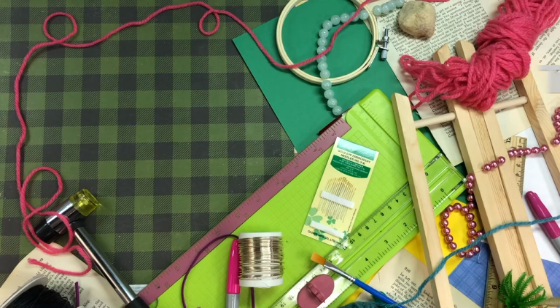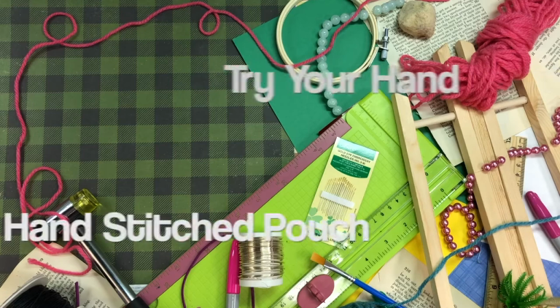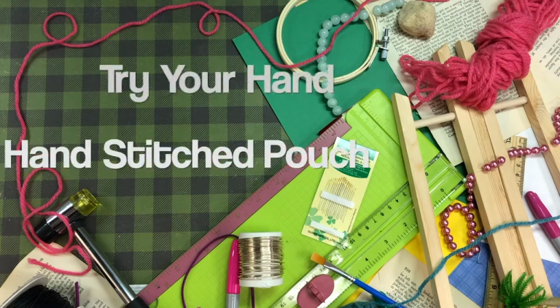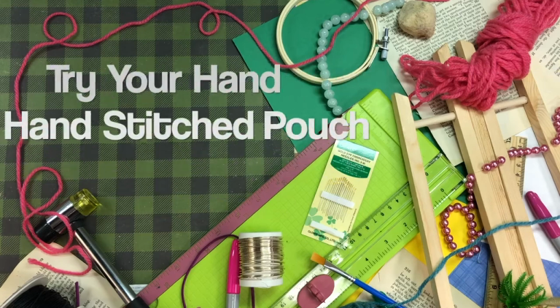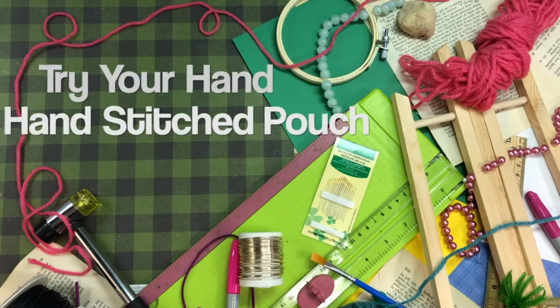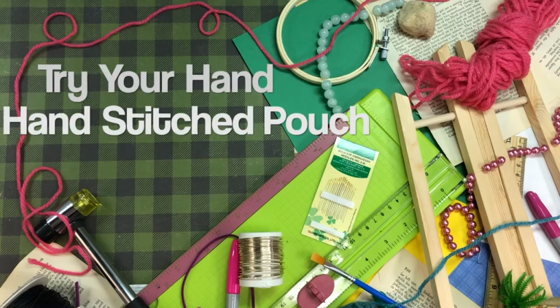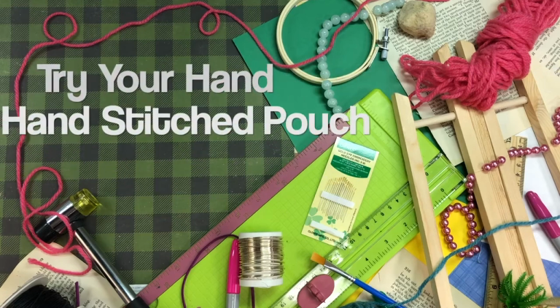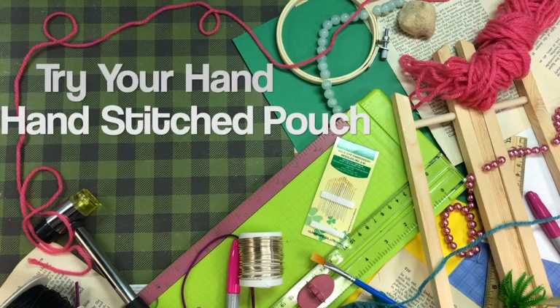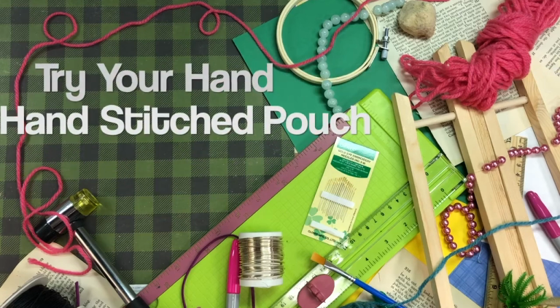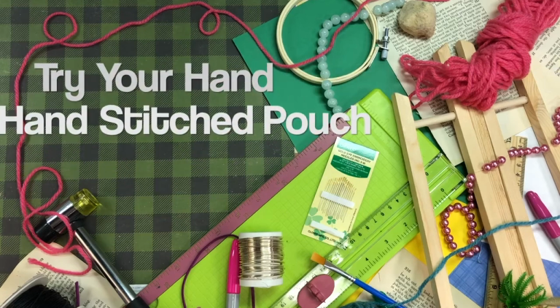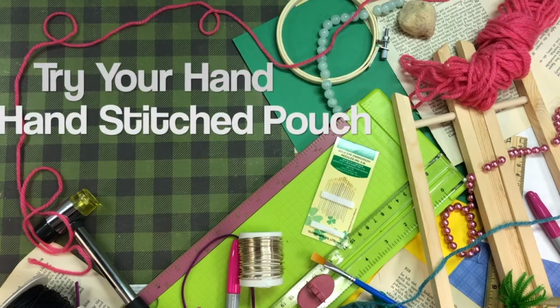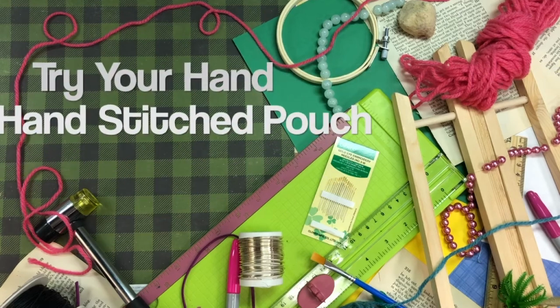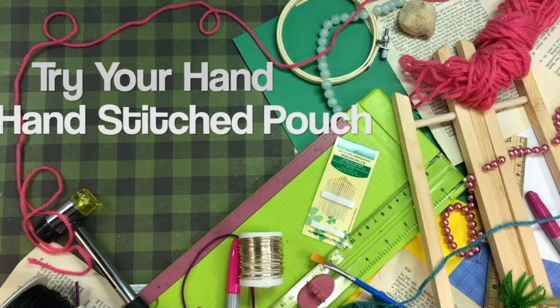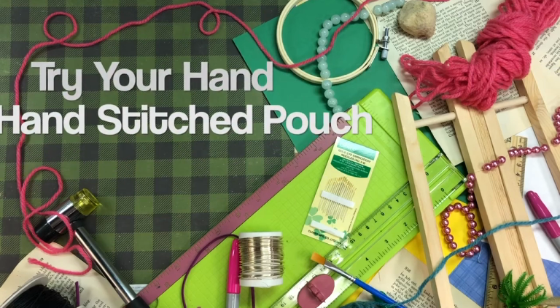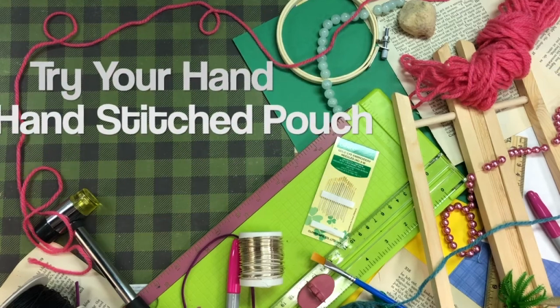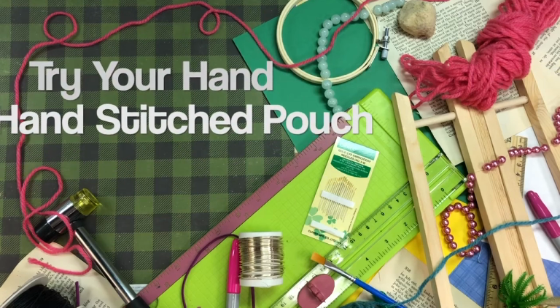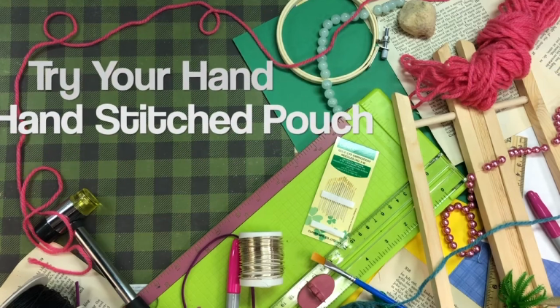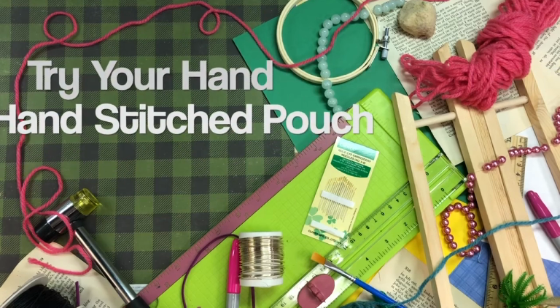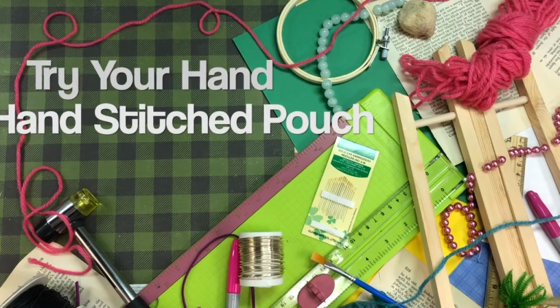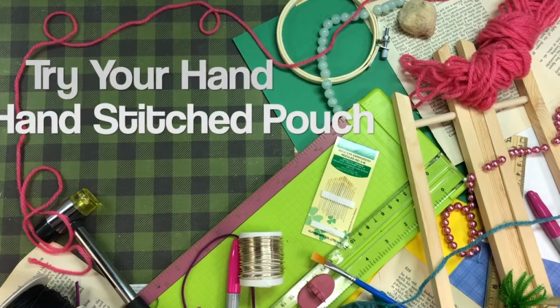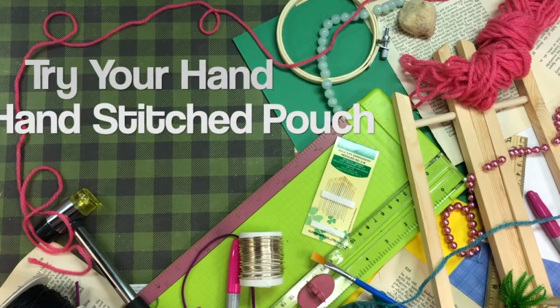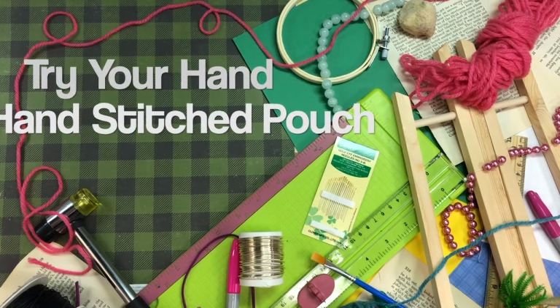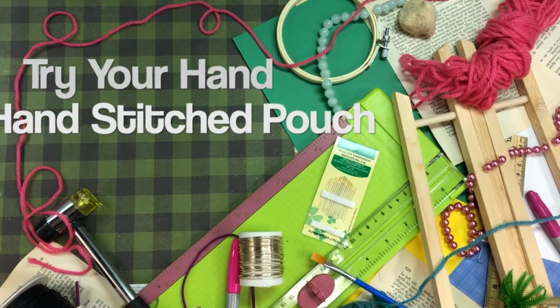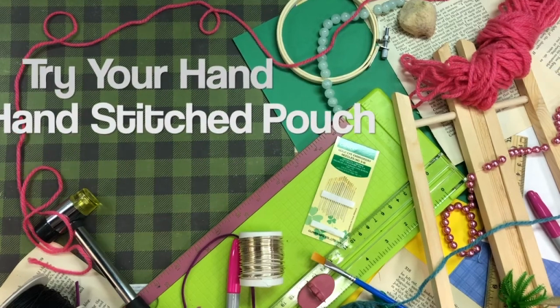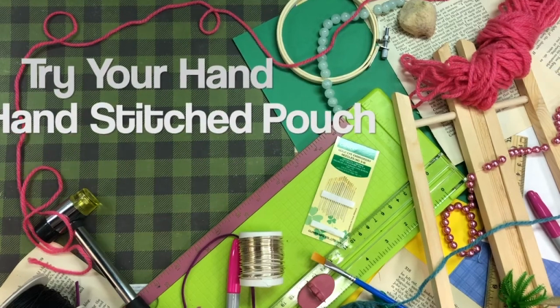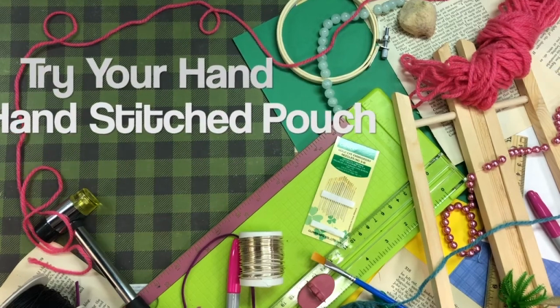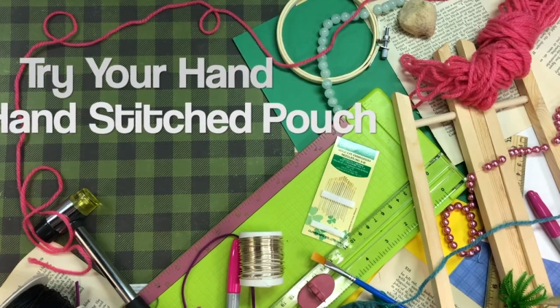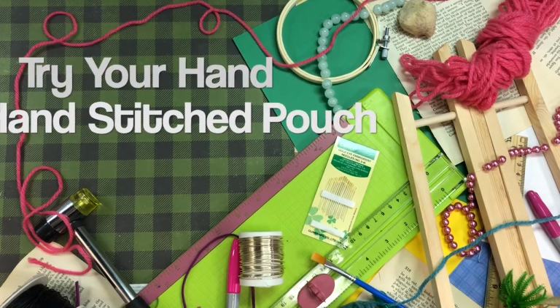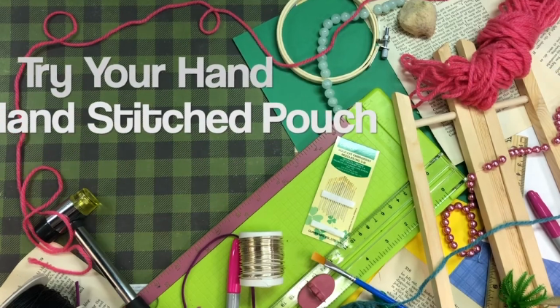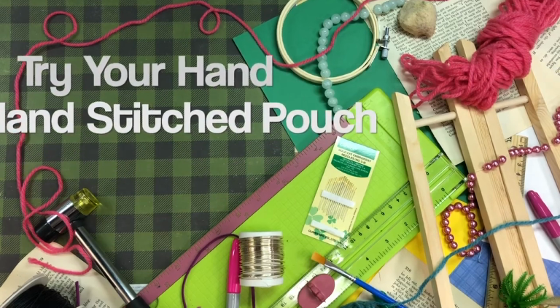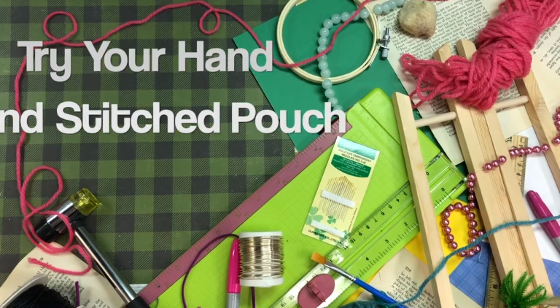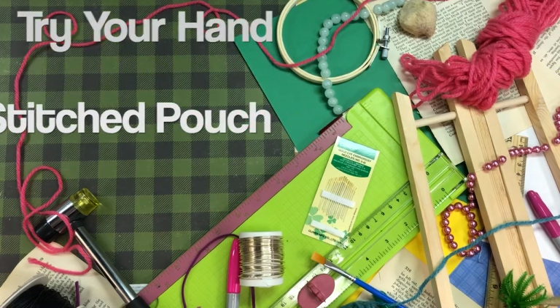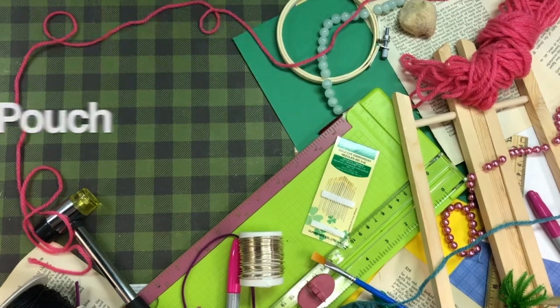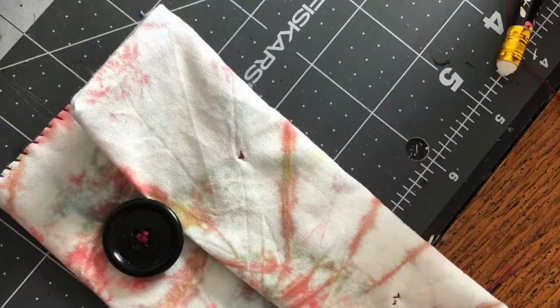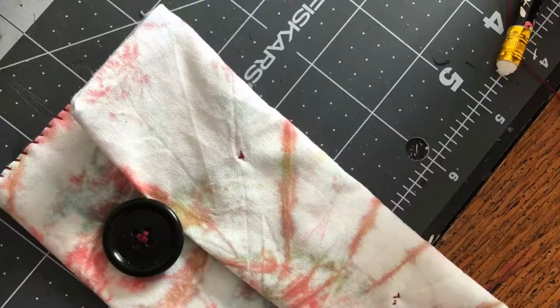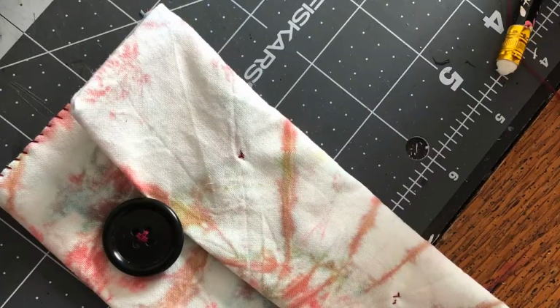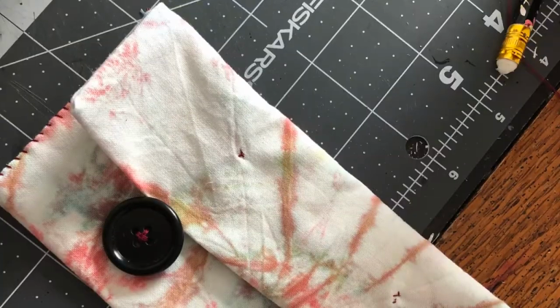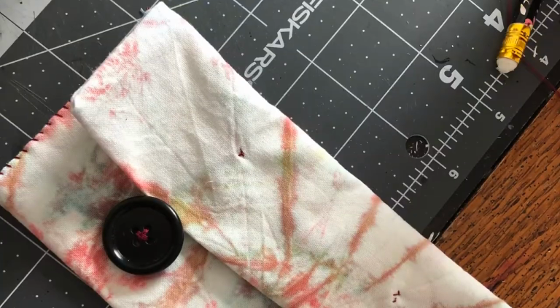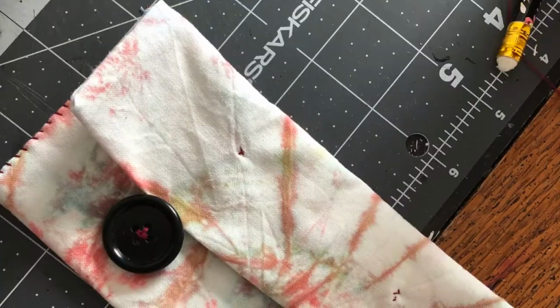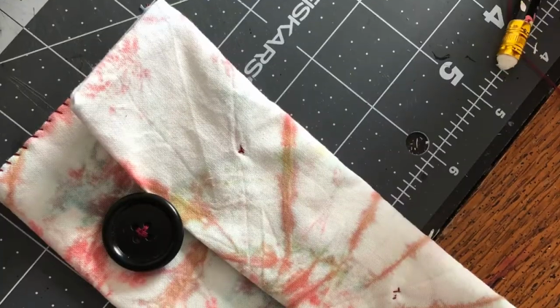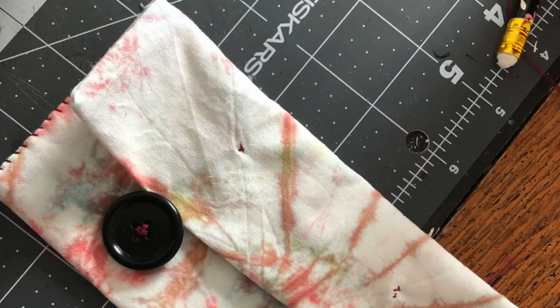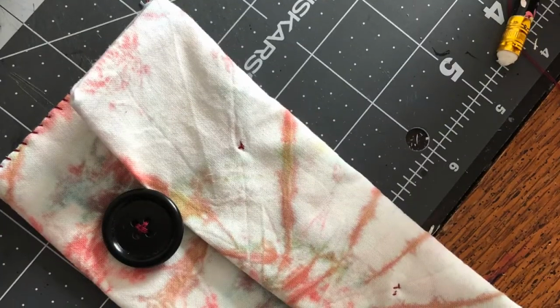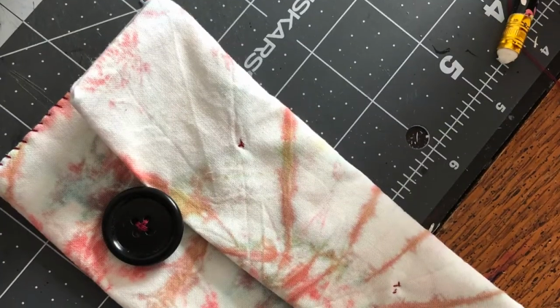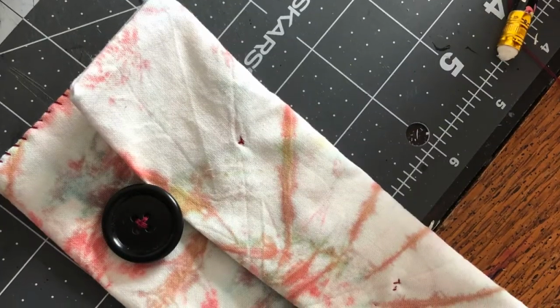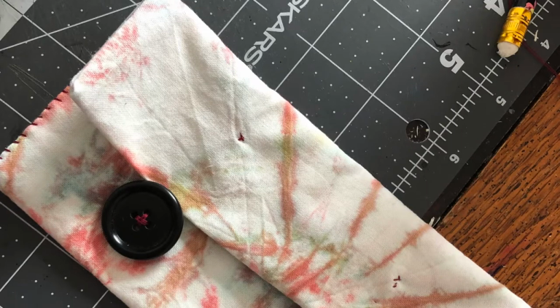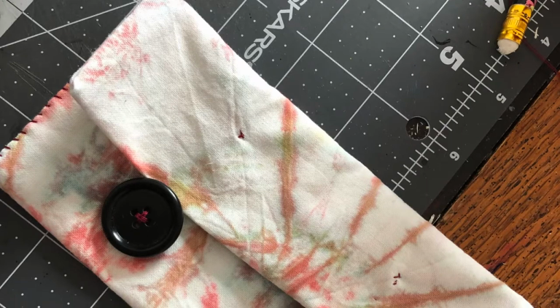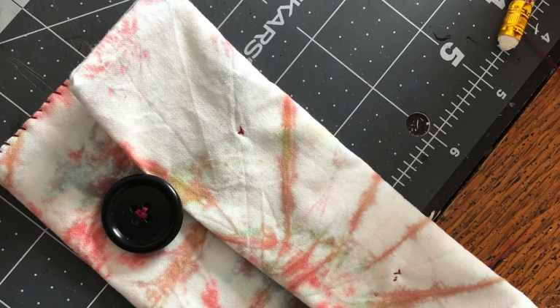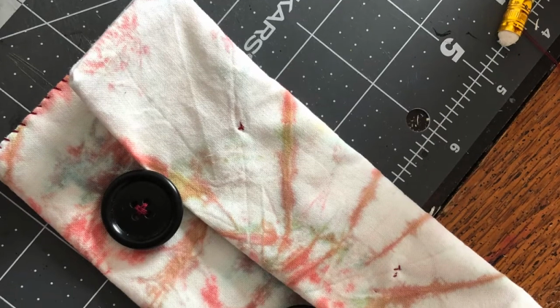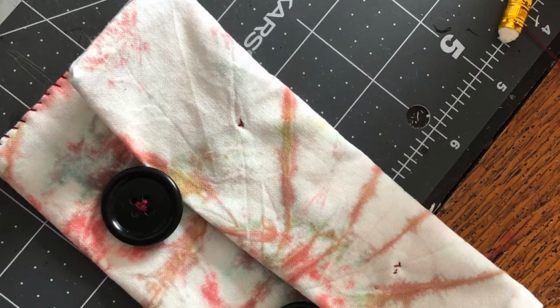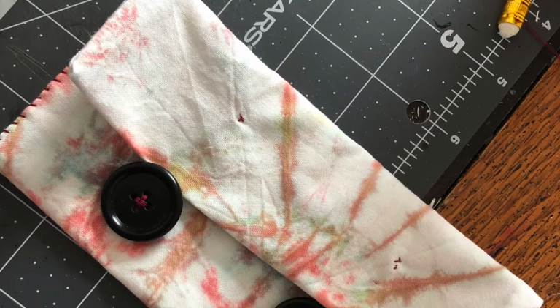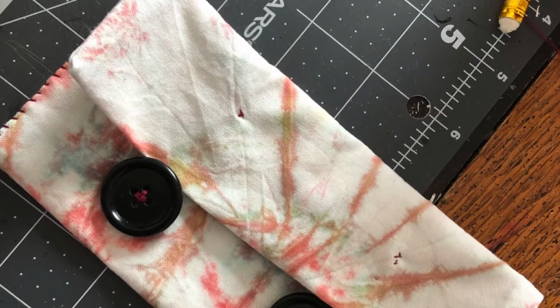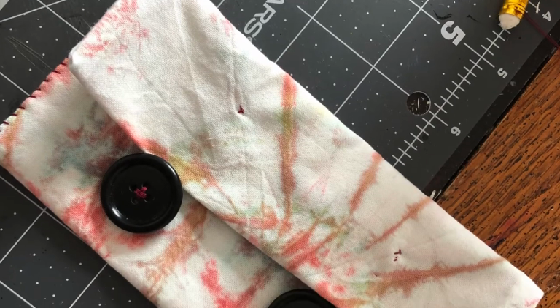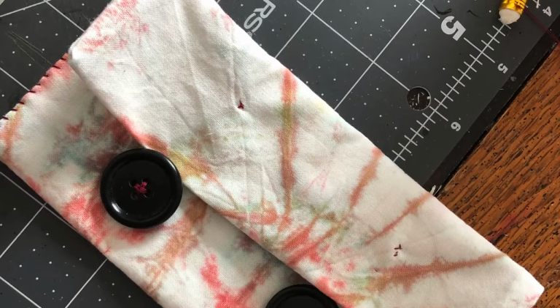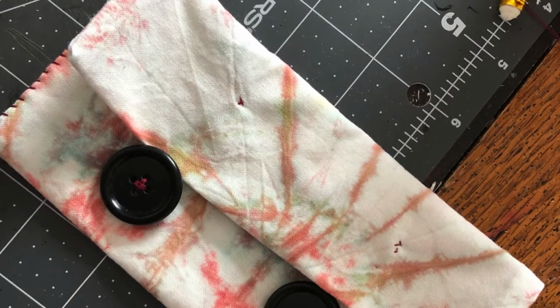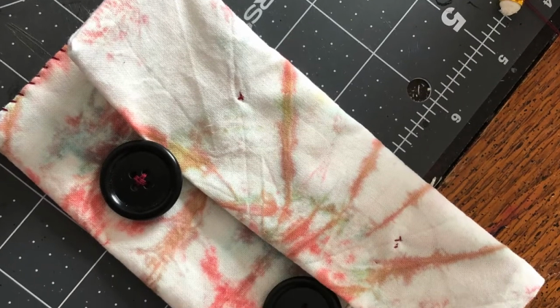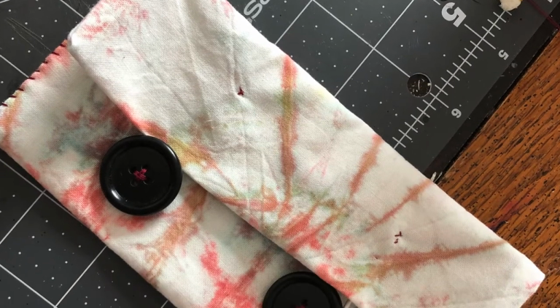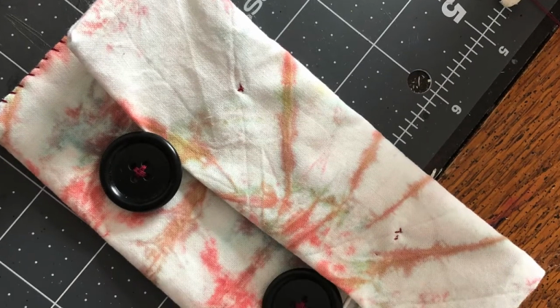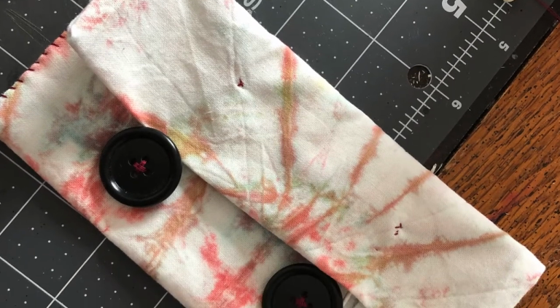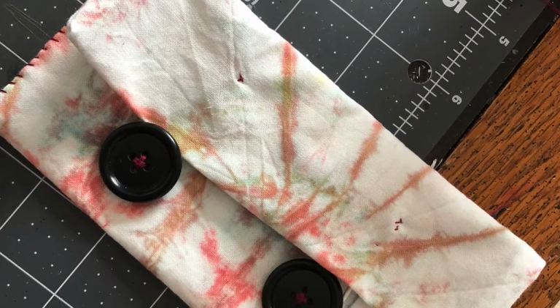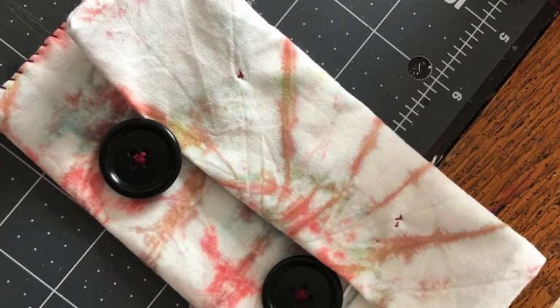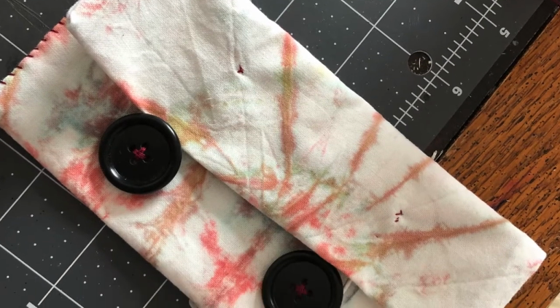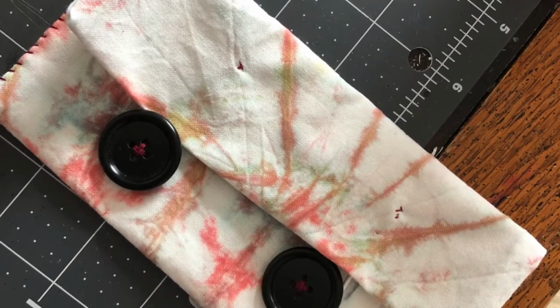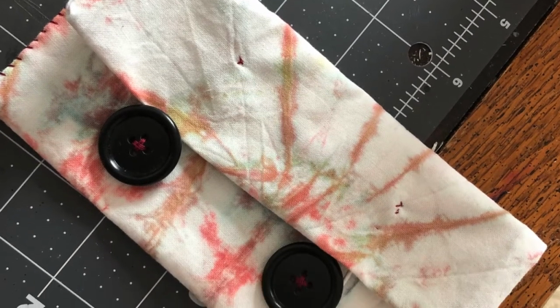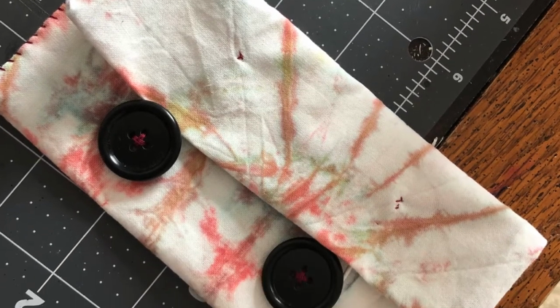Hello and welcome back to Try Your Hand. I'm Brenda and I will be showing you how to make a hand-sewn pouch.